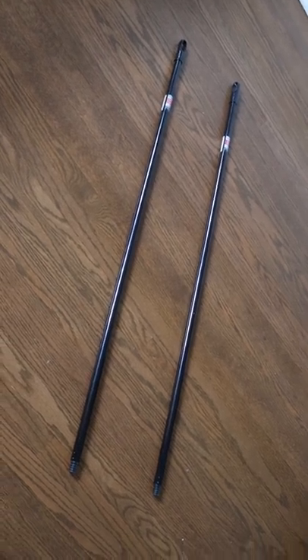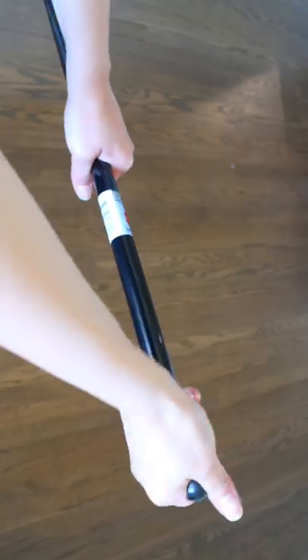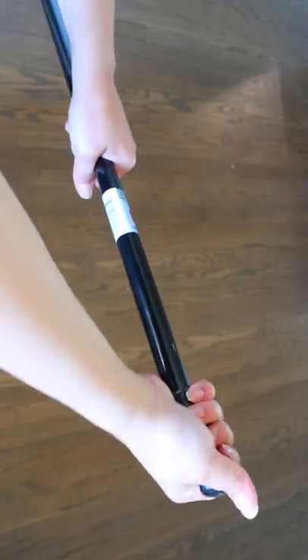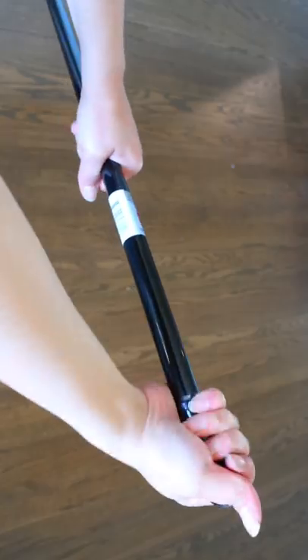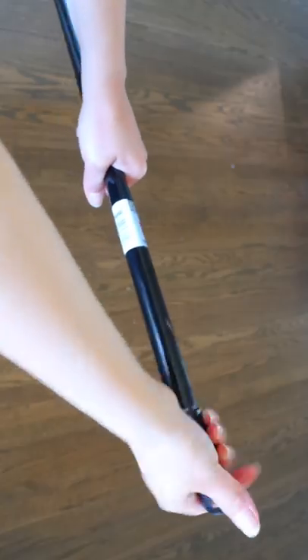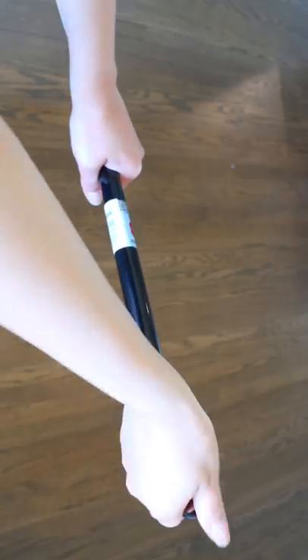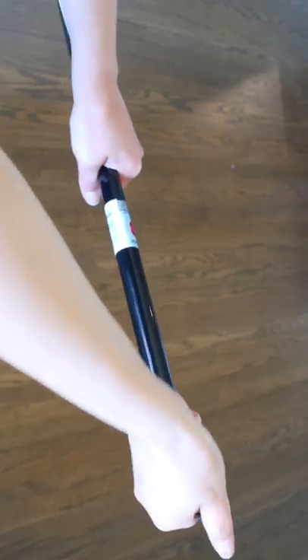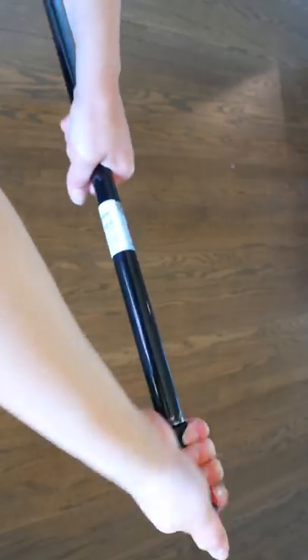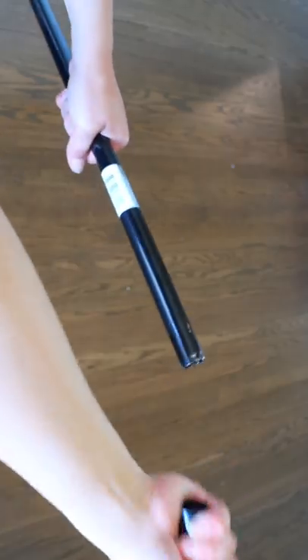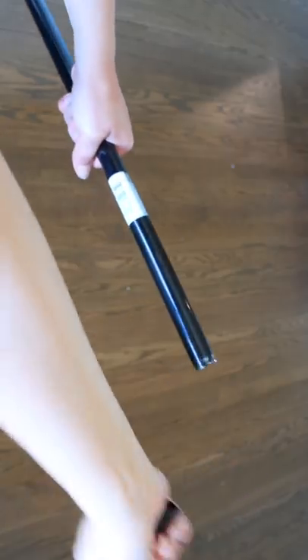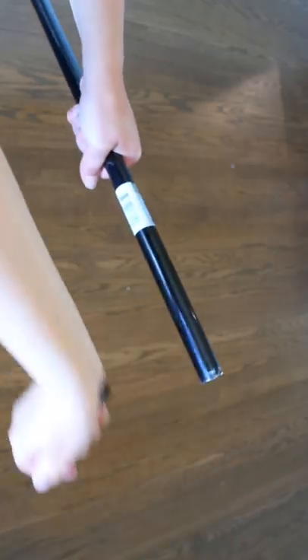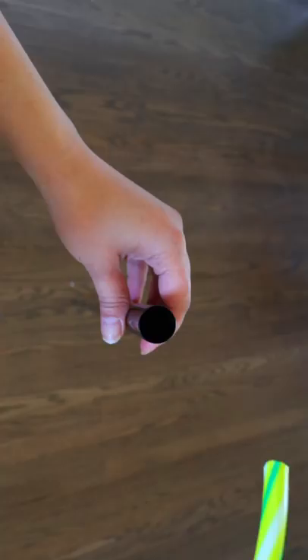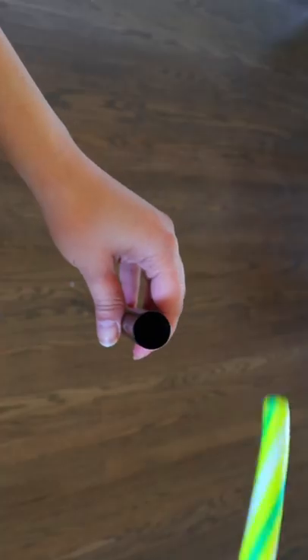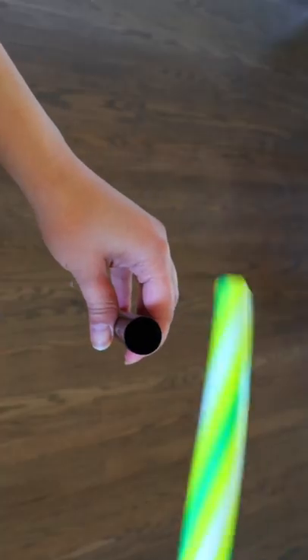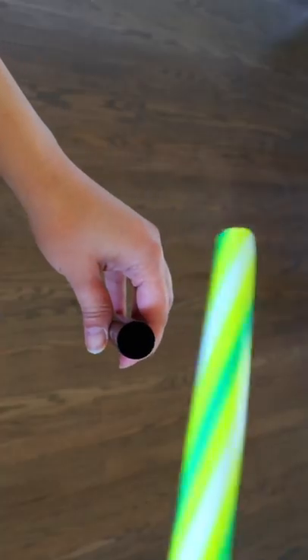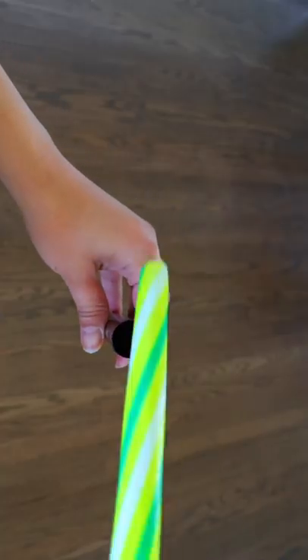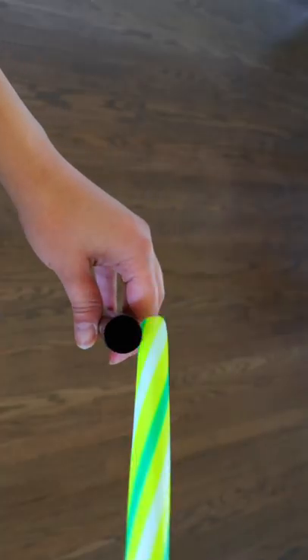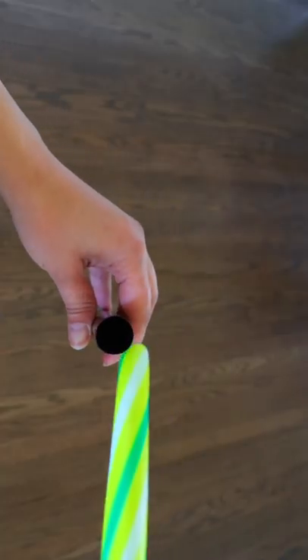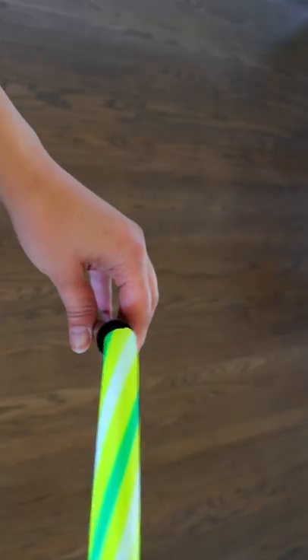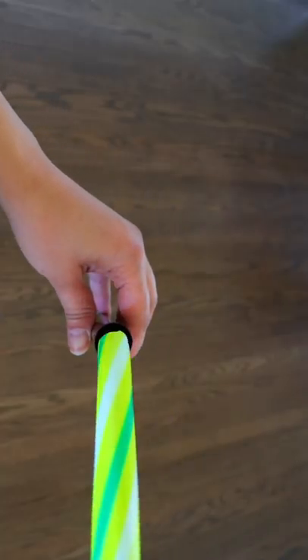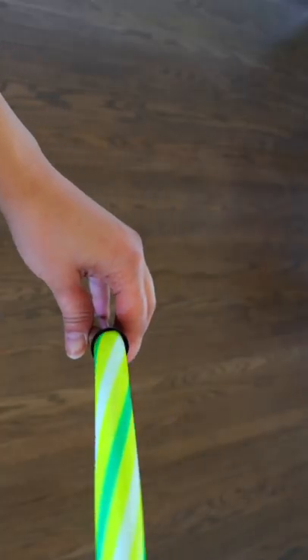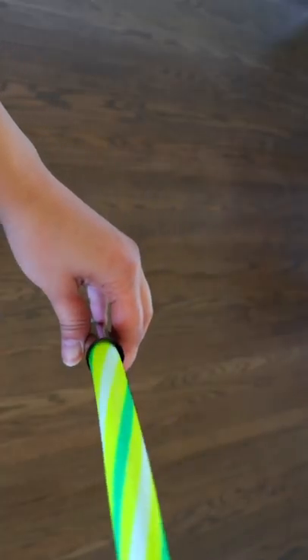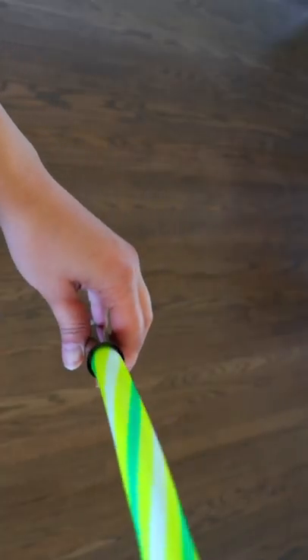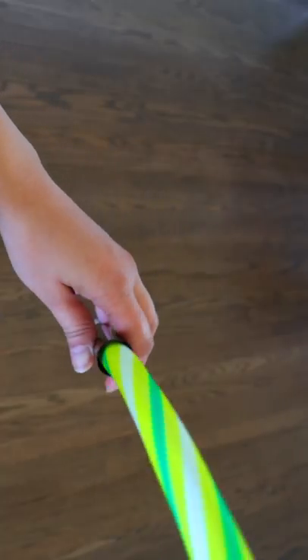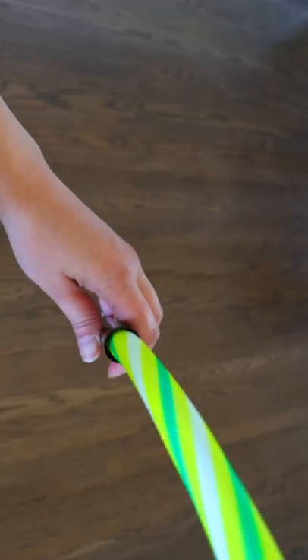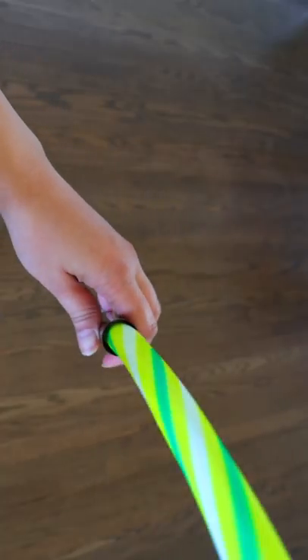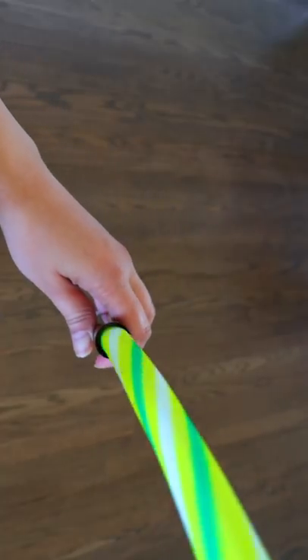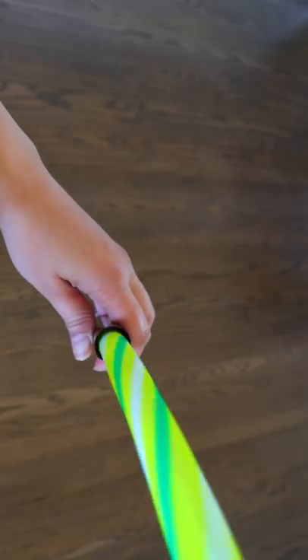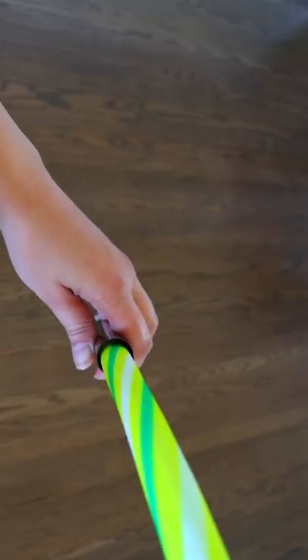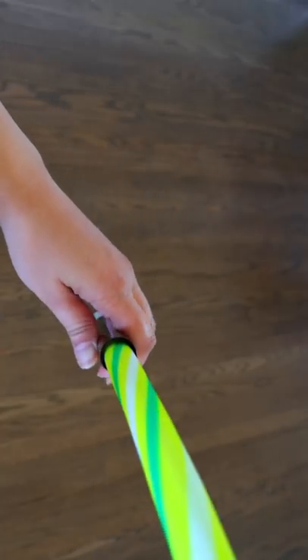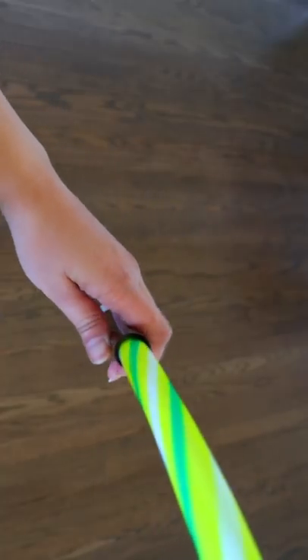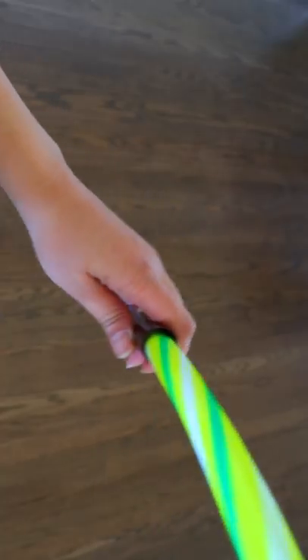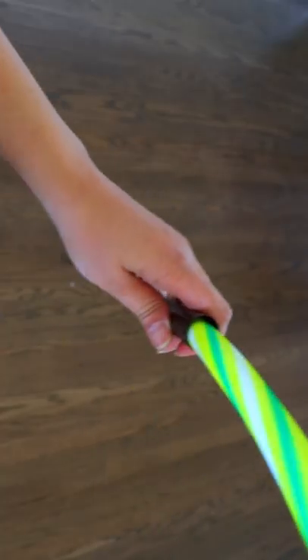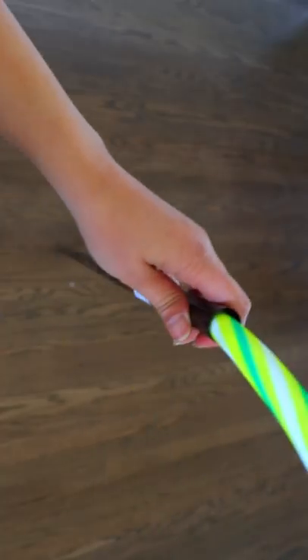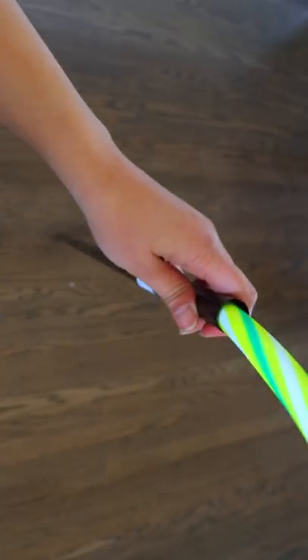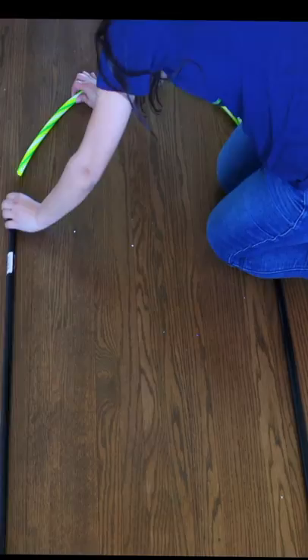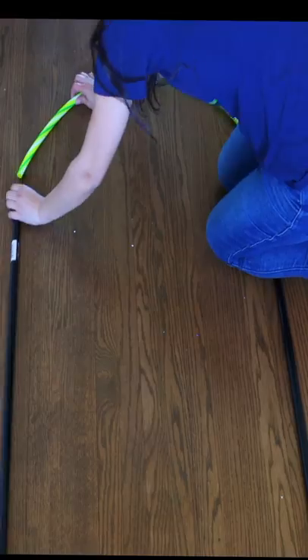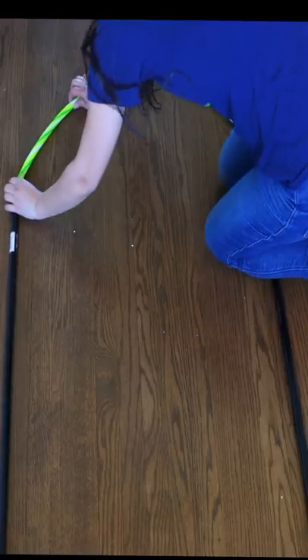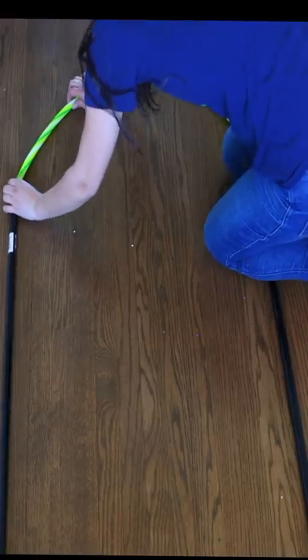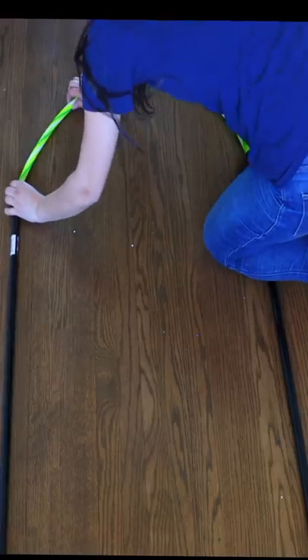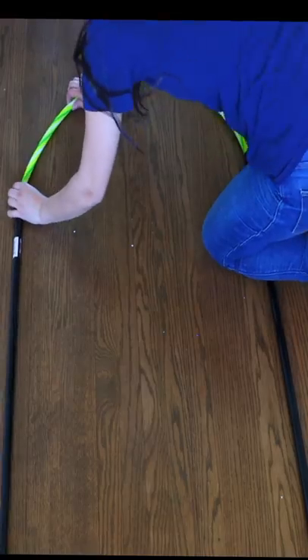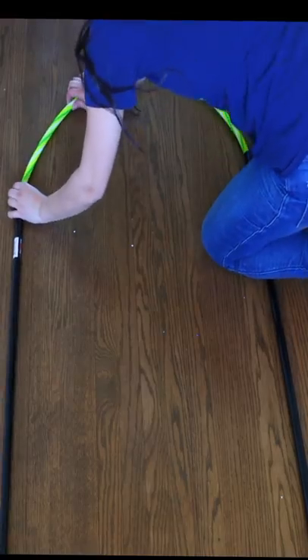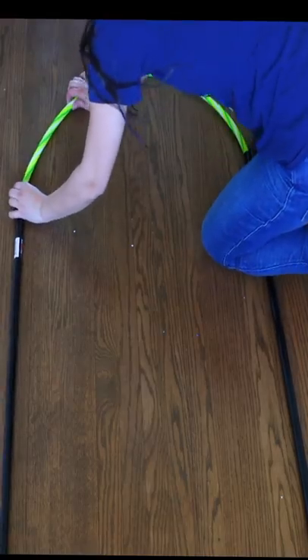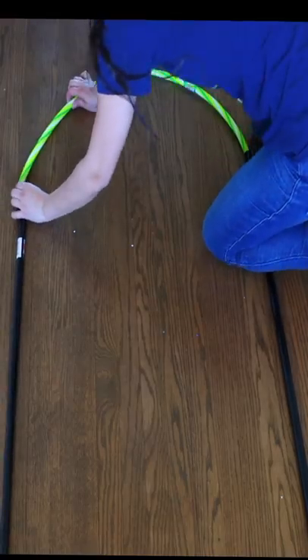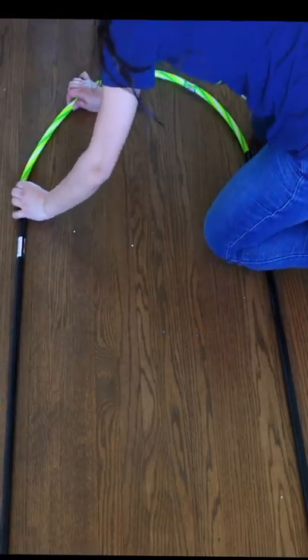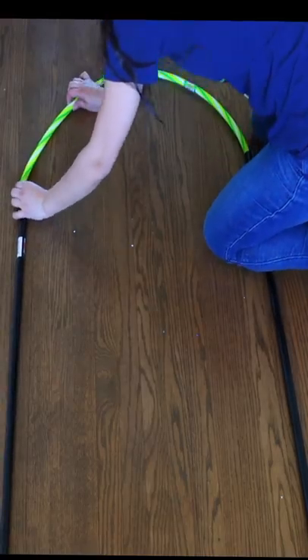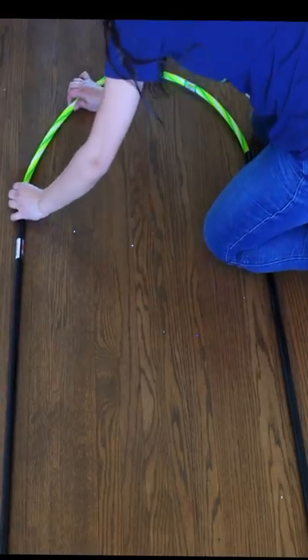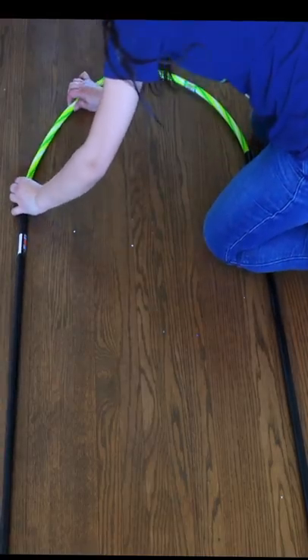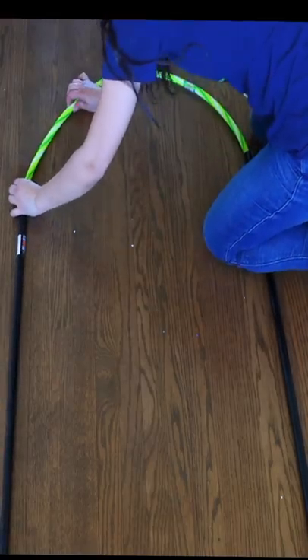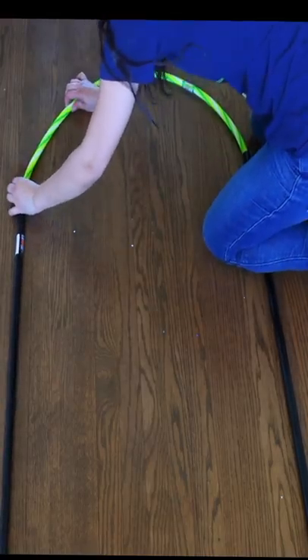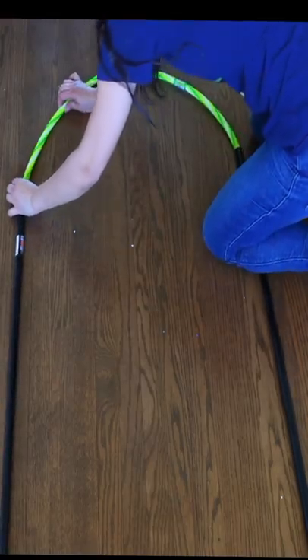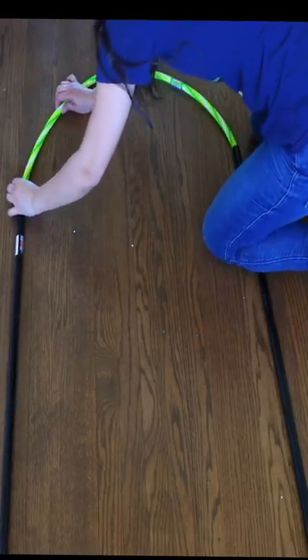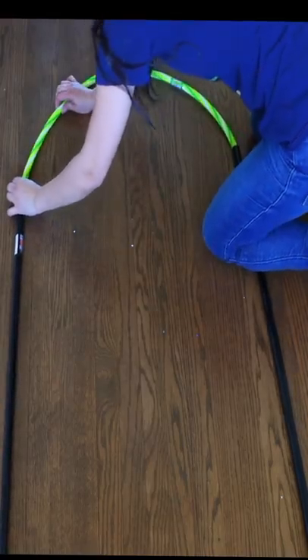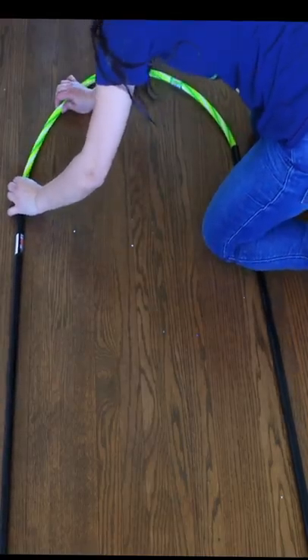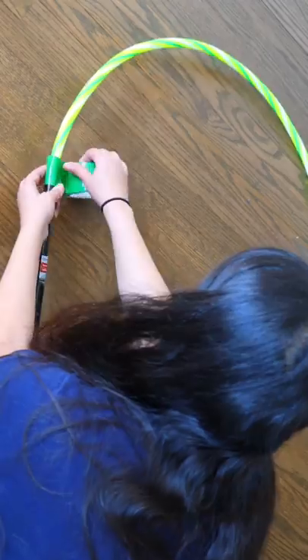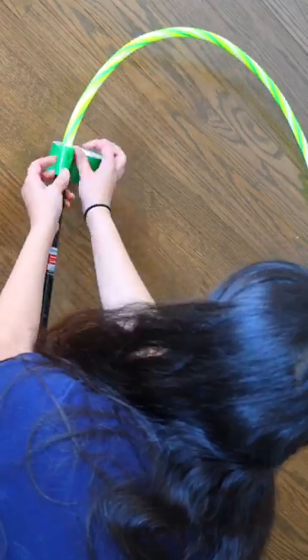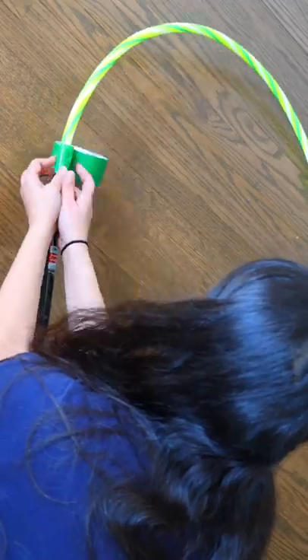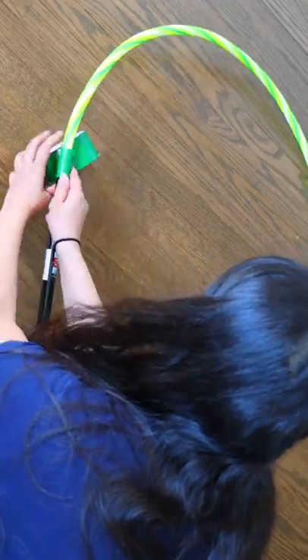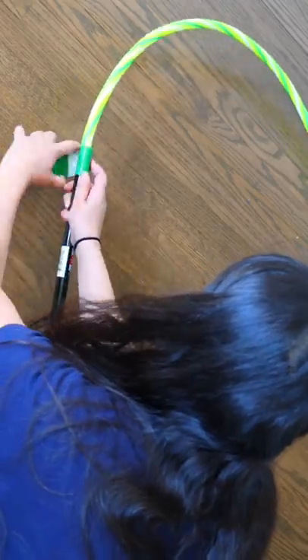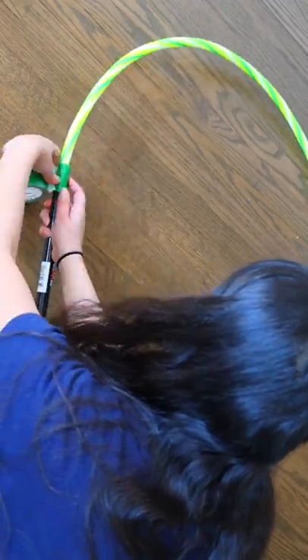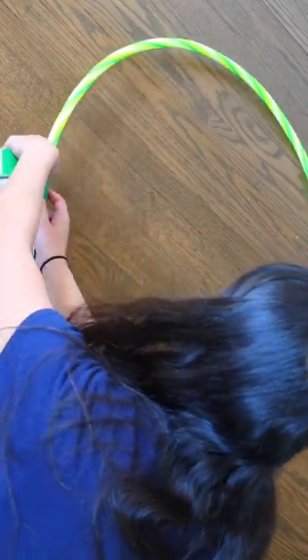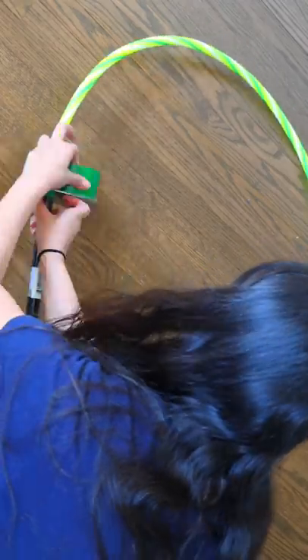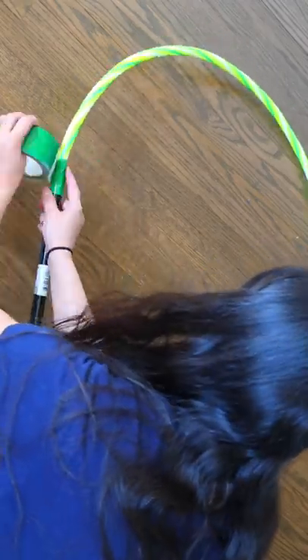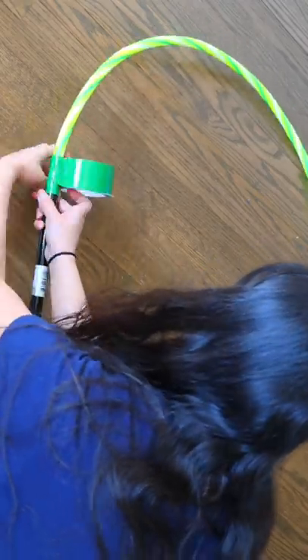Remove the handles off of them. This is going to reveal a hole that you are going to feed your hula hoop through. Now get some tape and tape the broomsticks and hula hoops together.